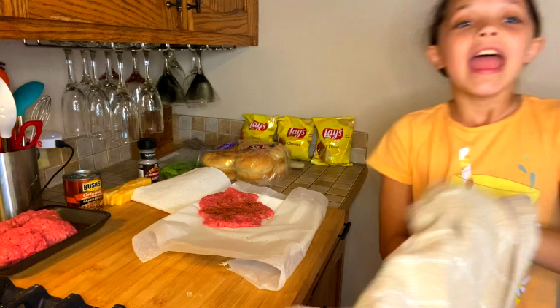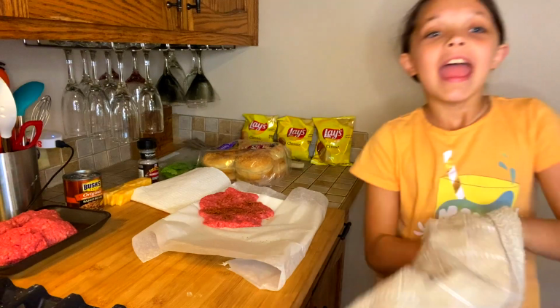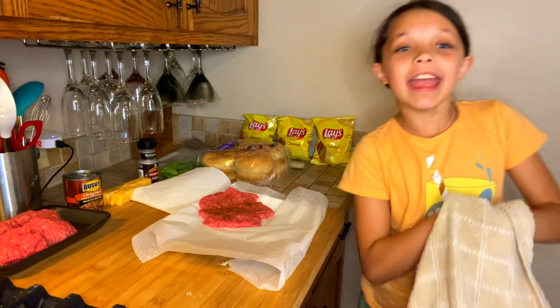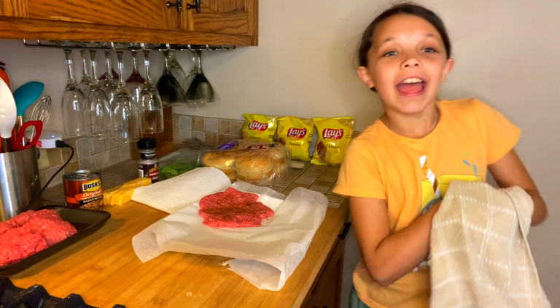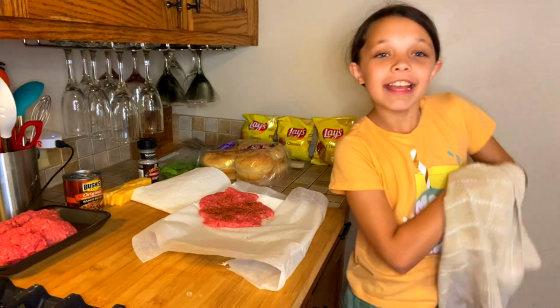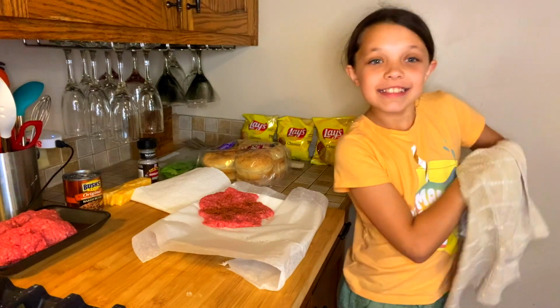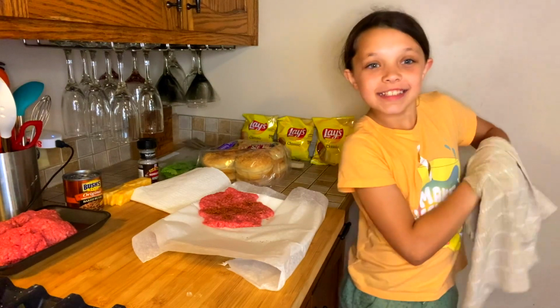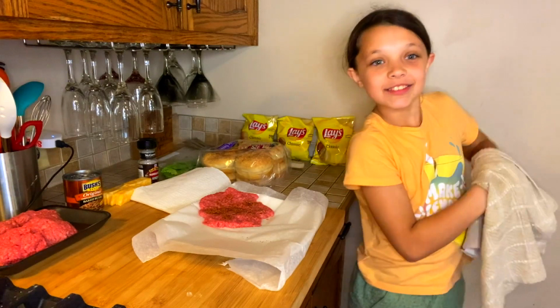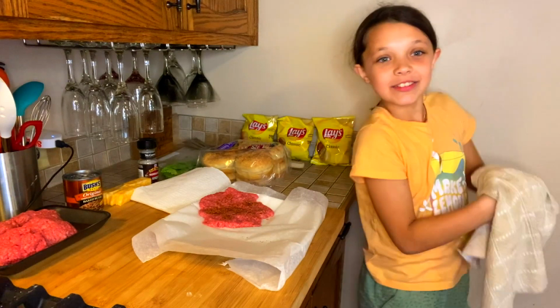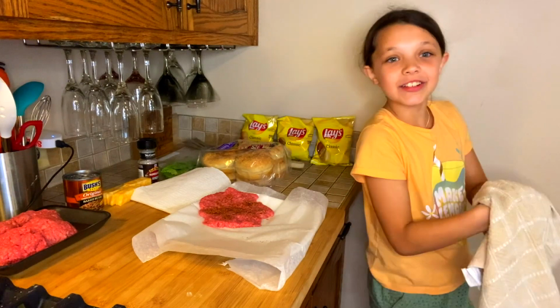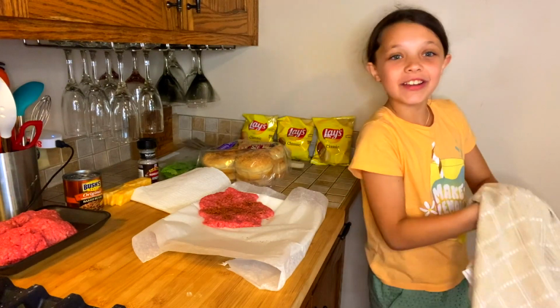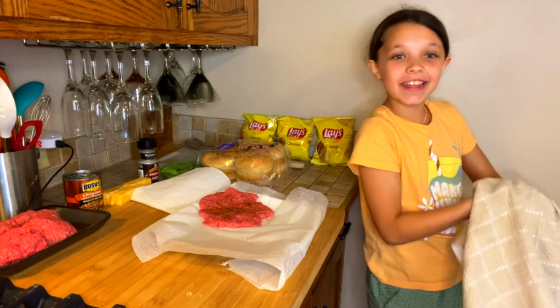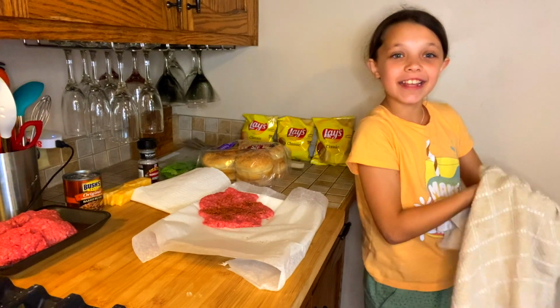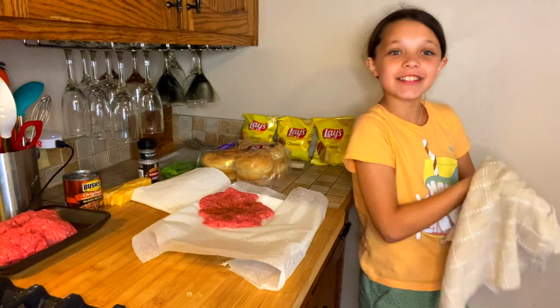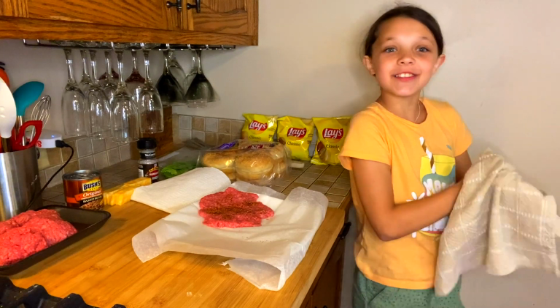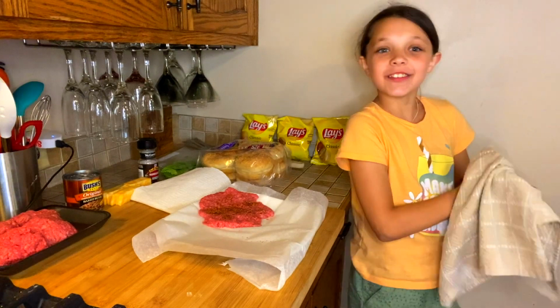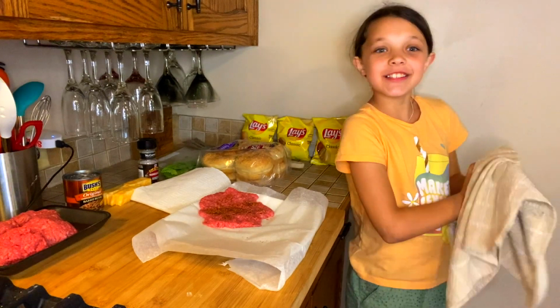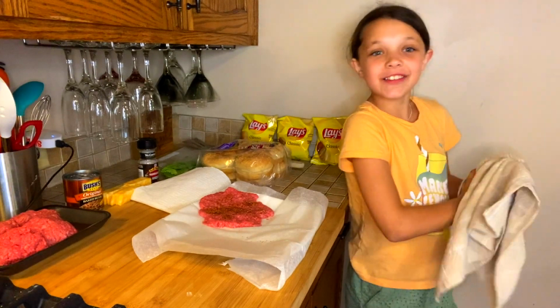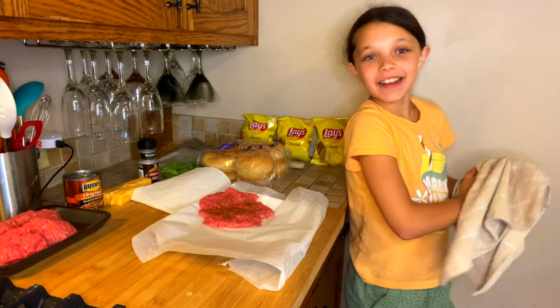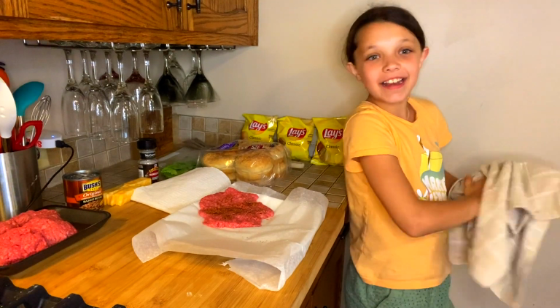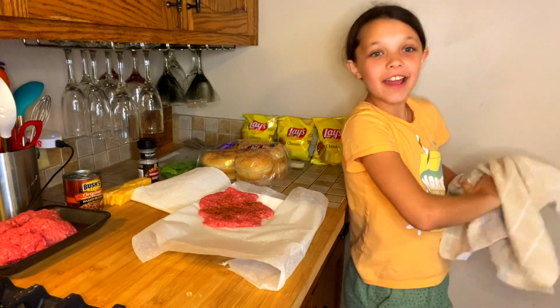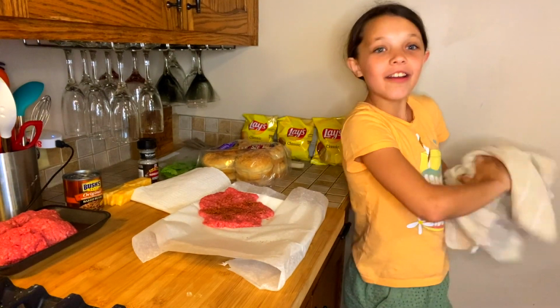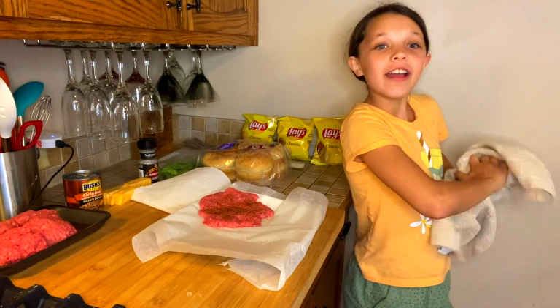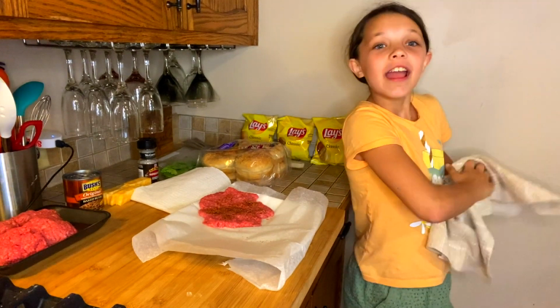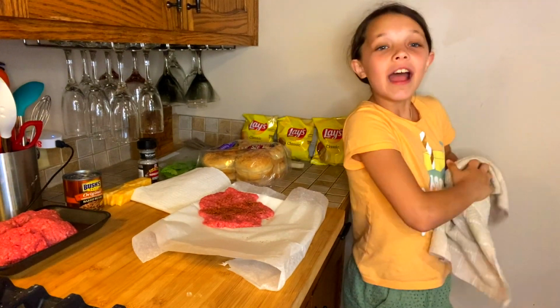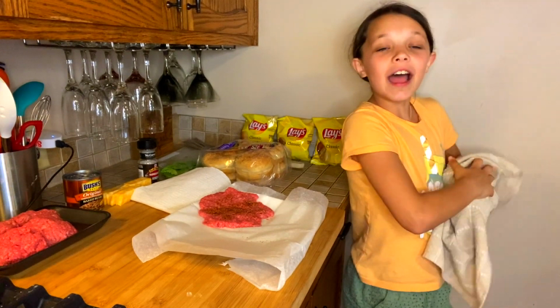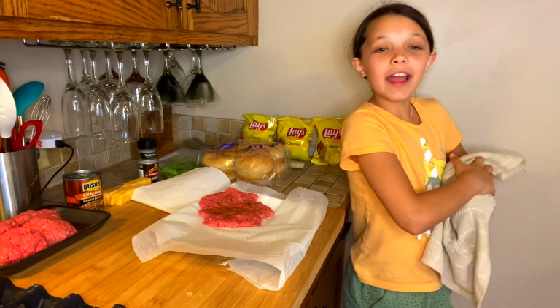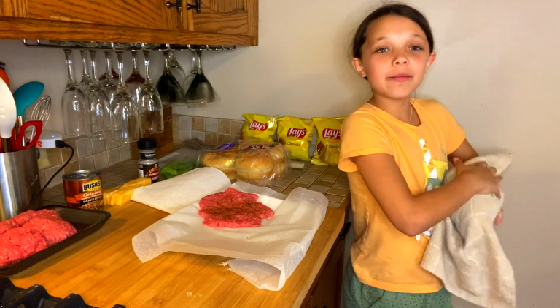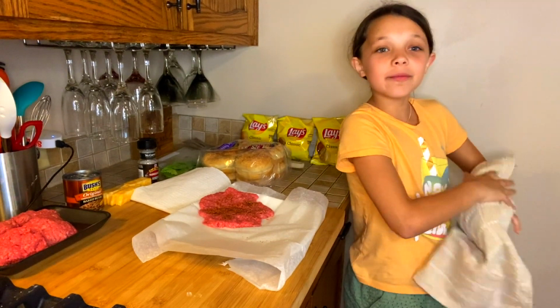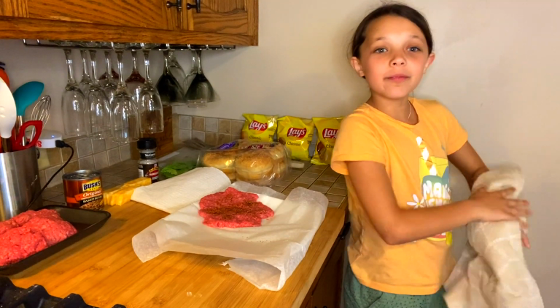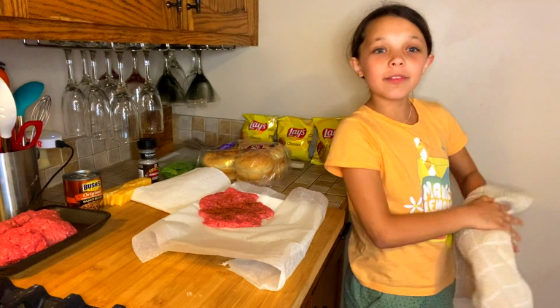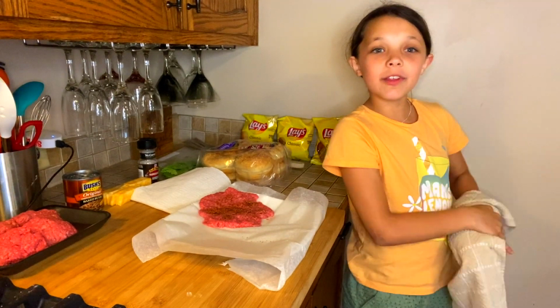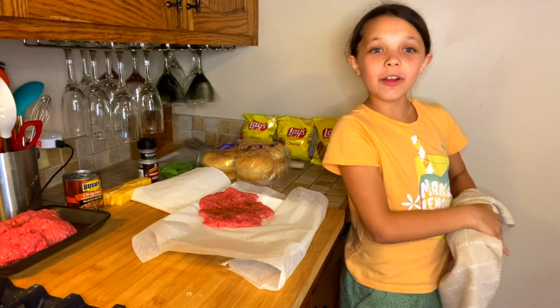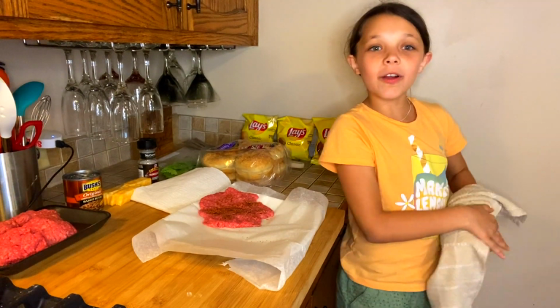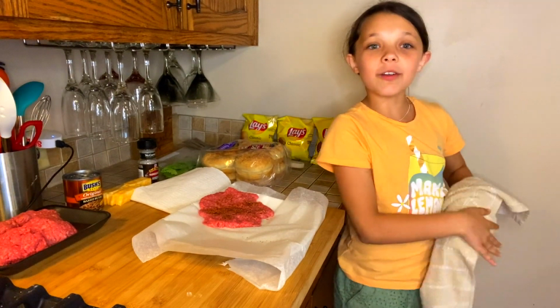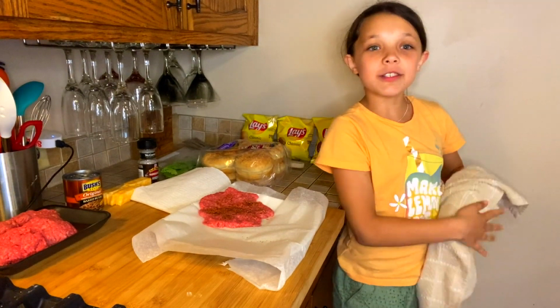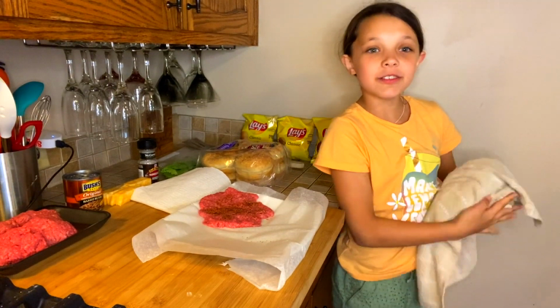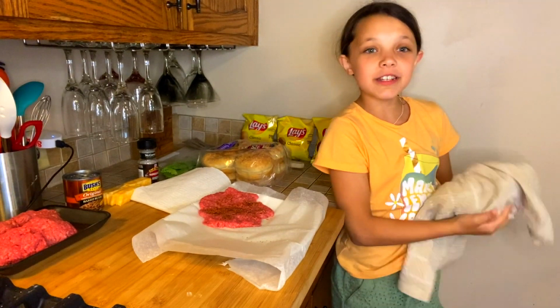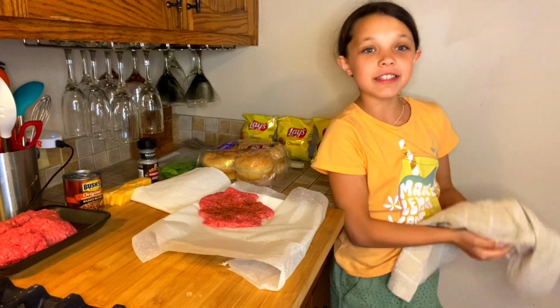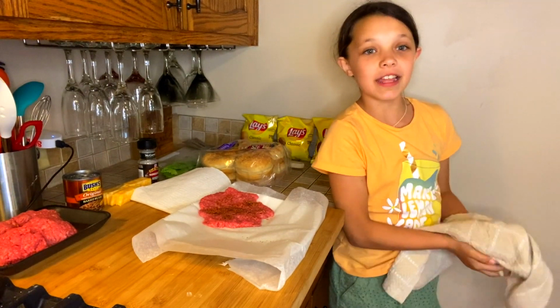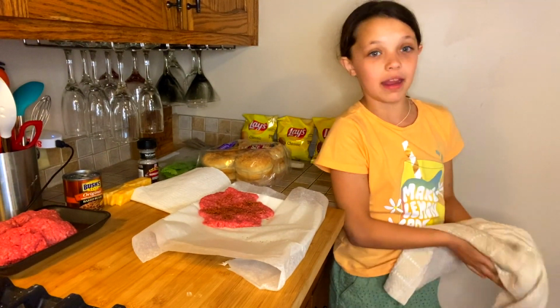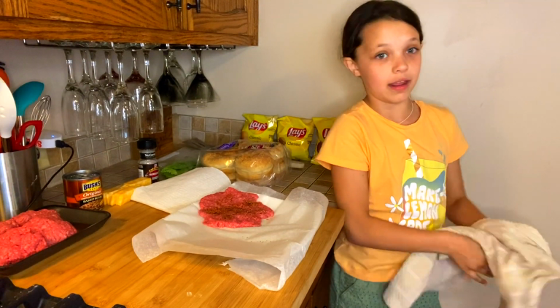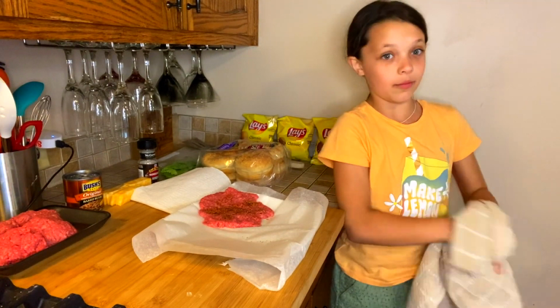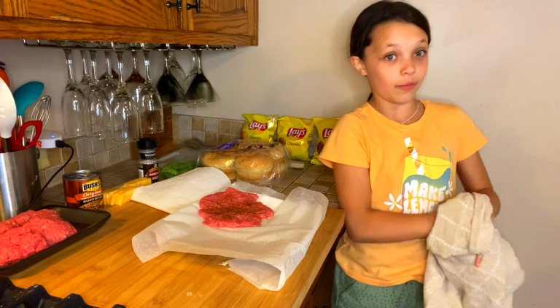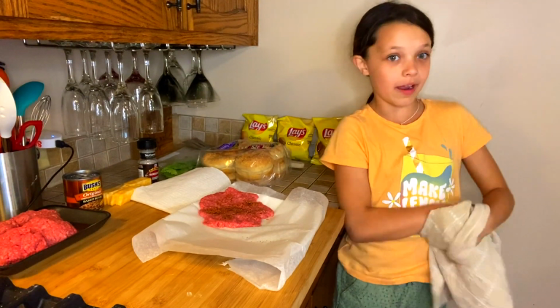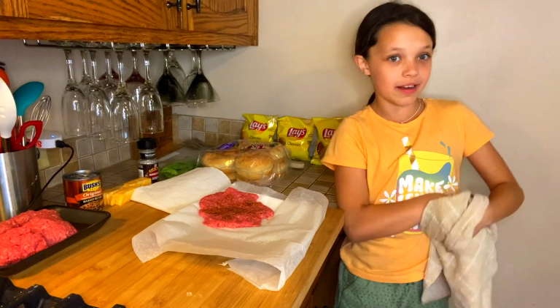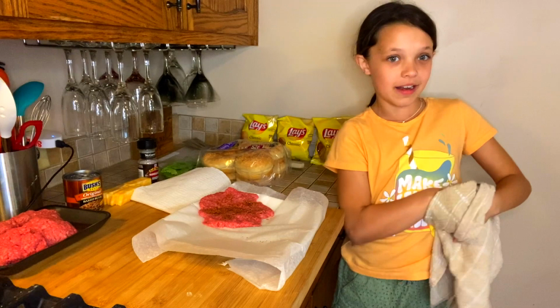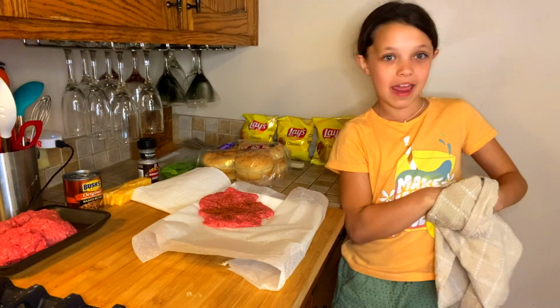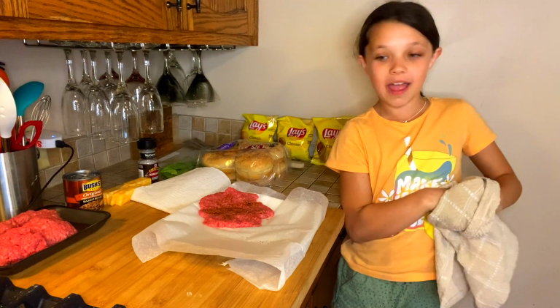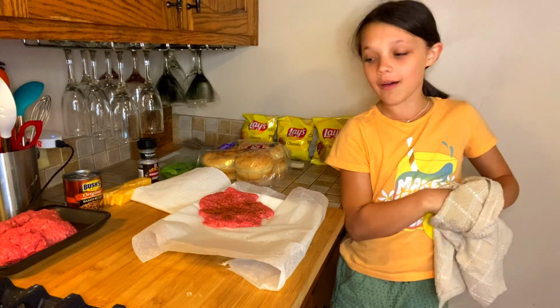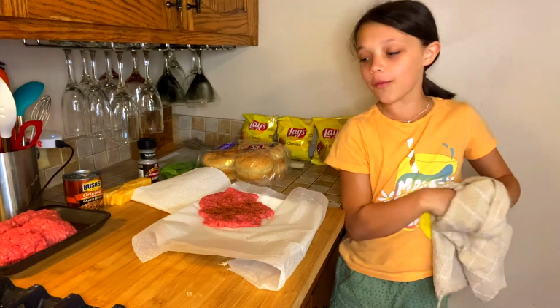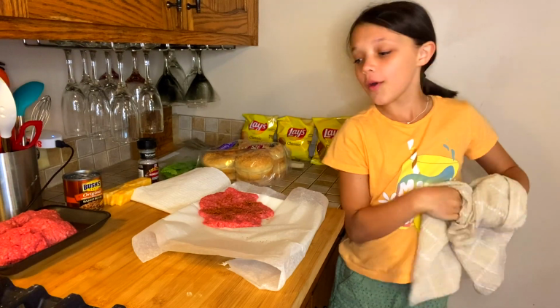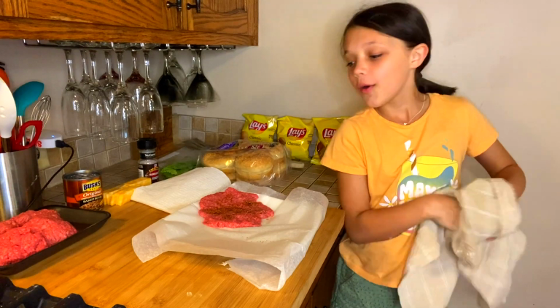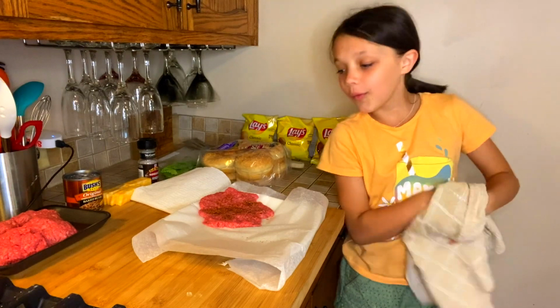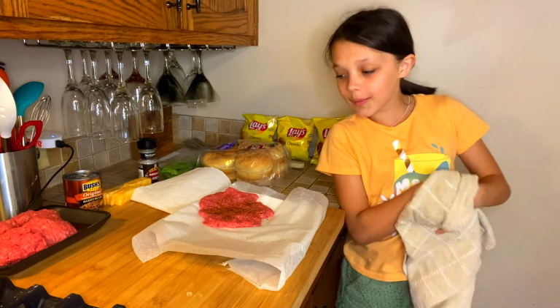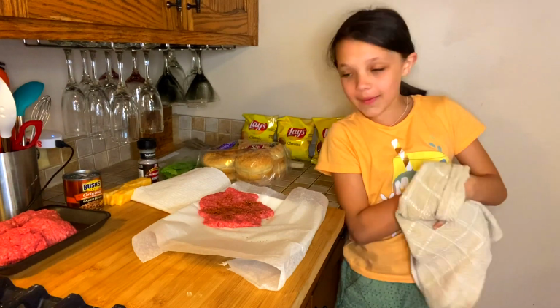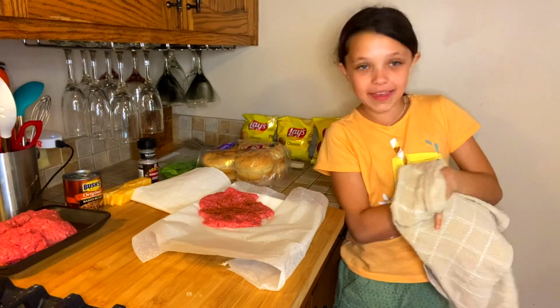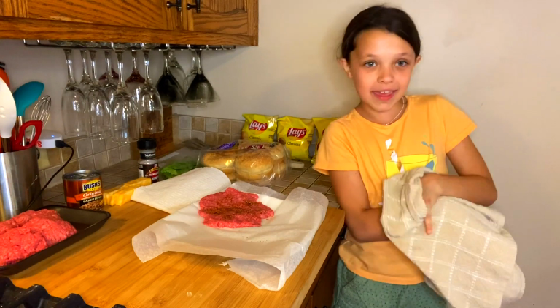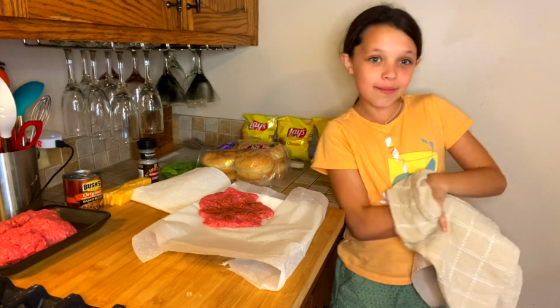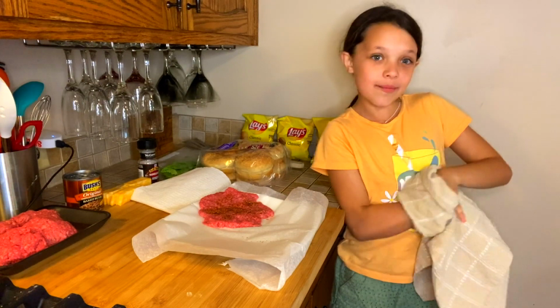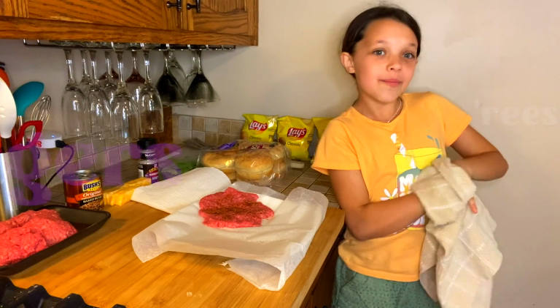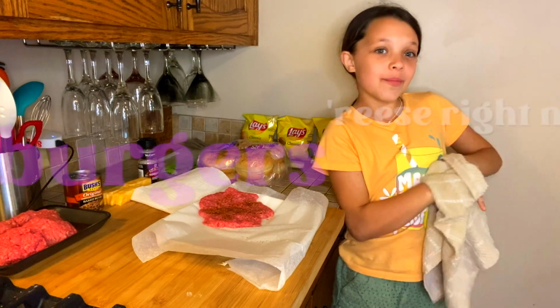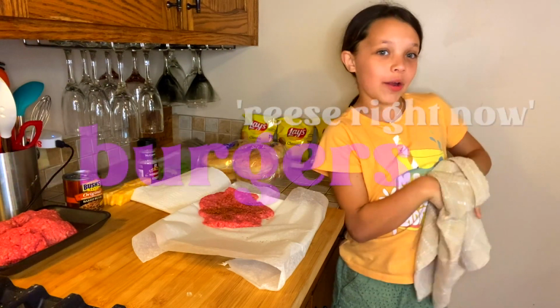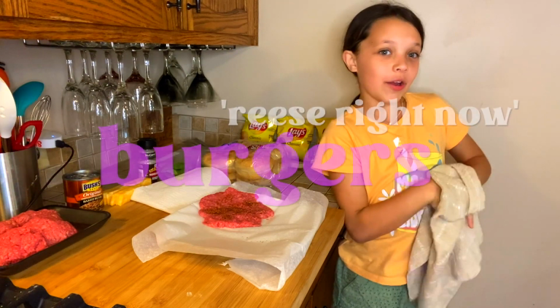Hey guys, thanks for tuning in to Reese Right Now. I'm your host Reese and right now we're making burgers.